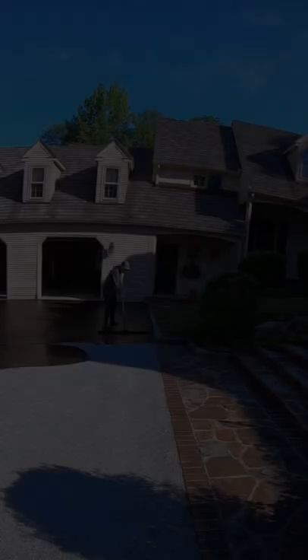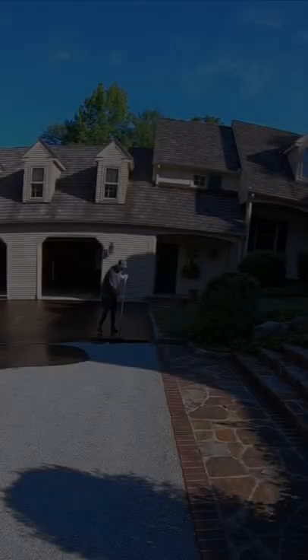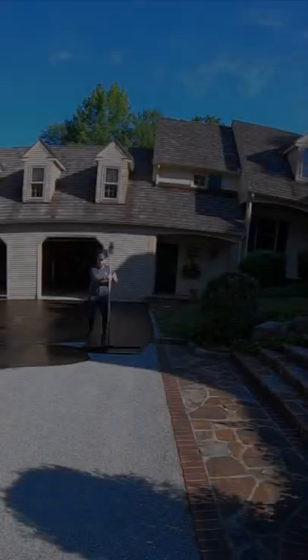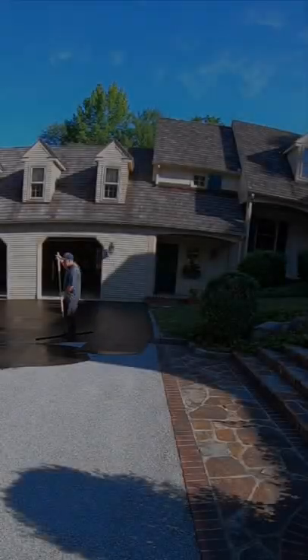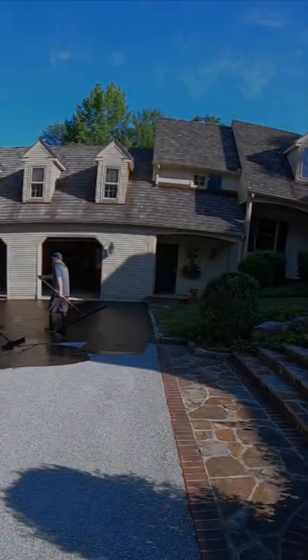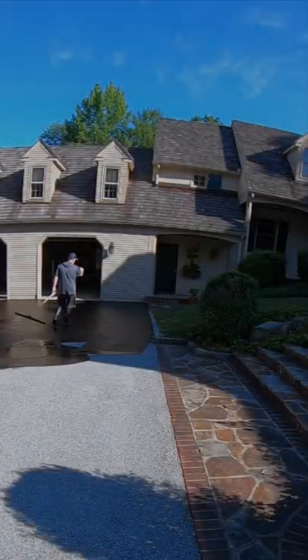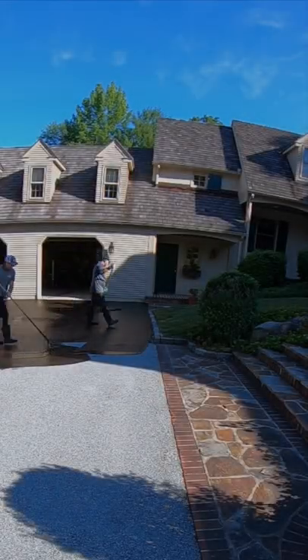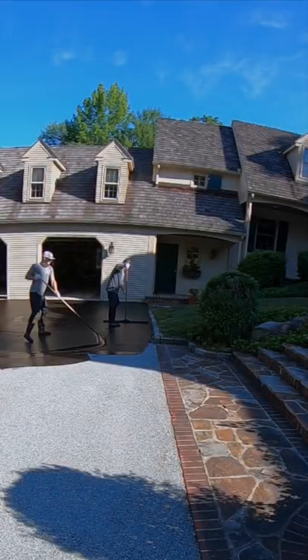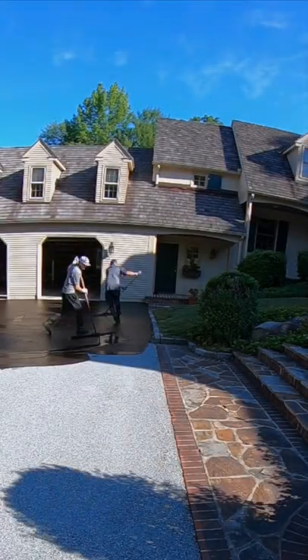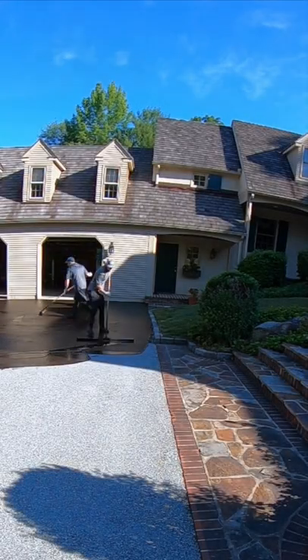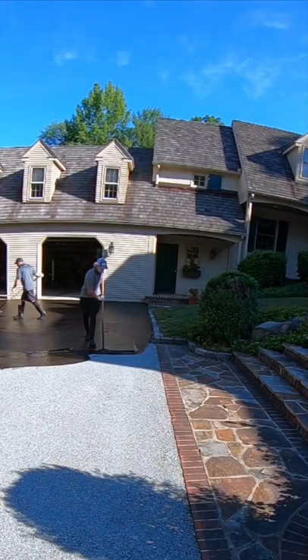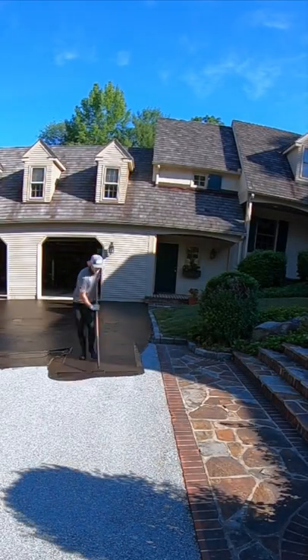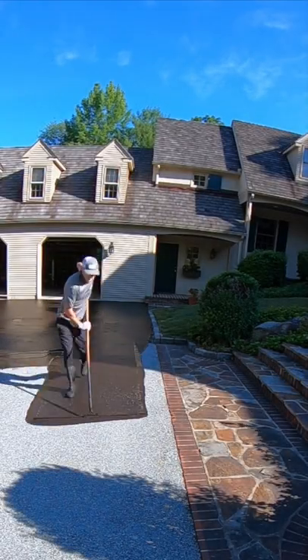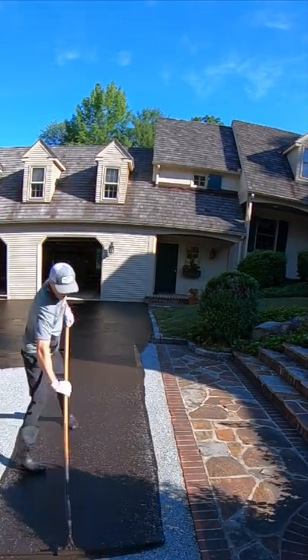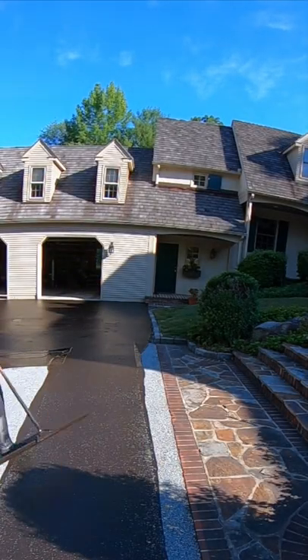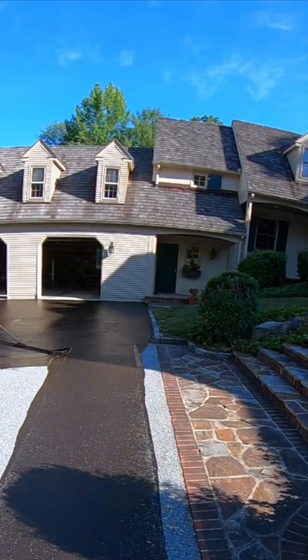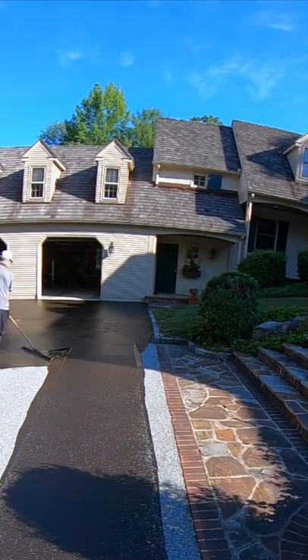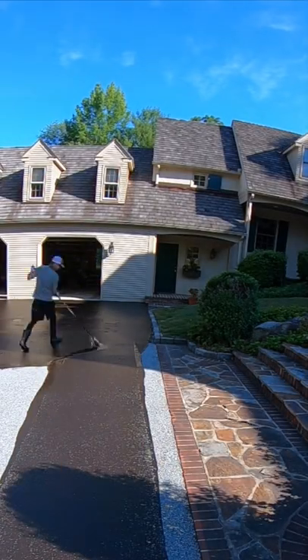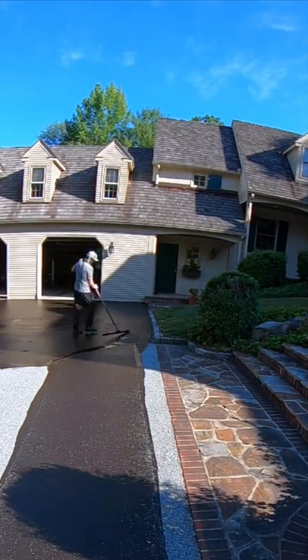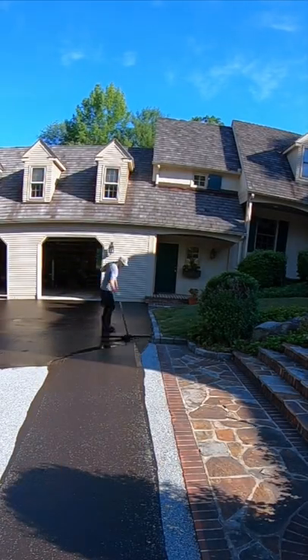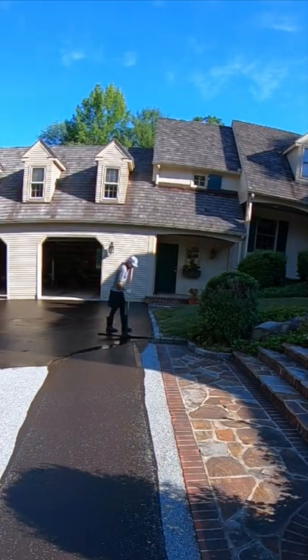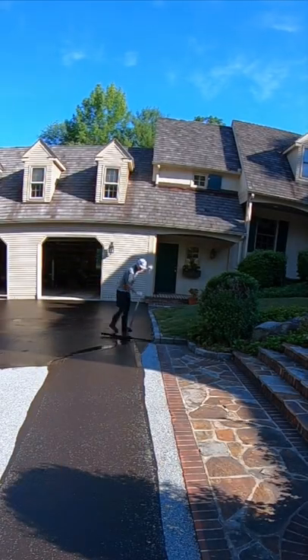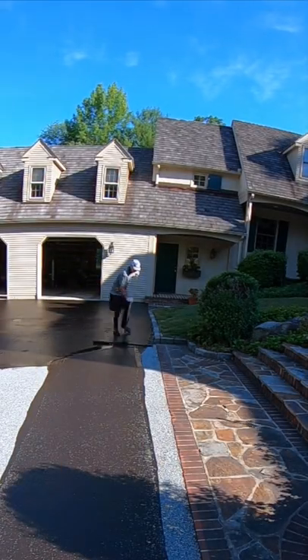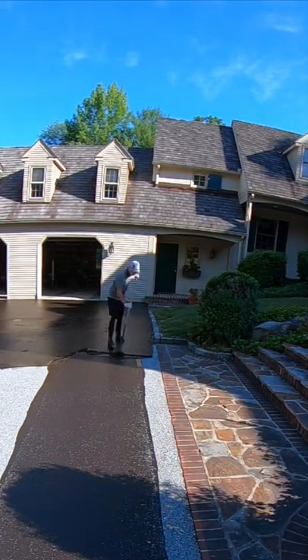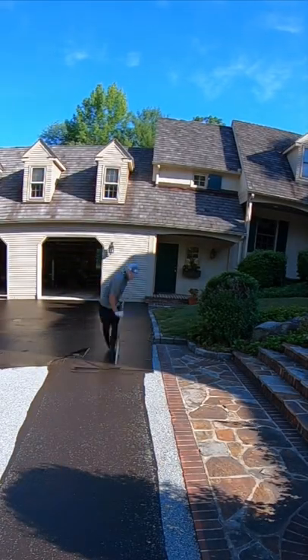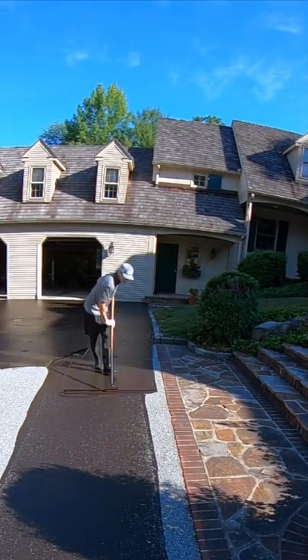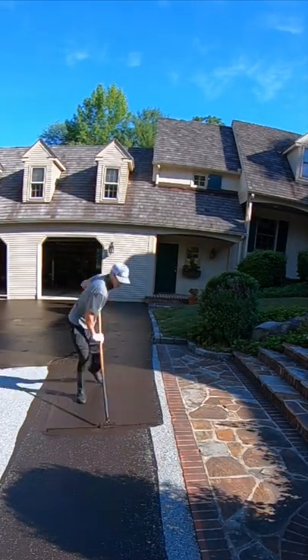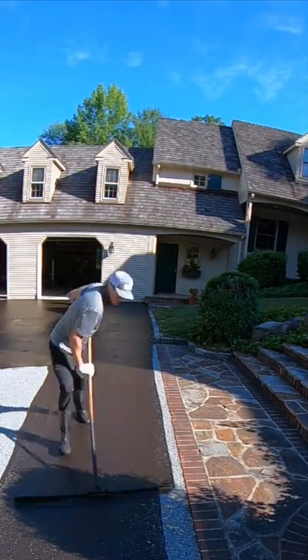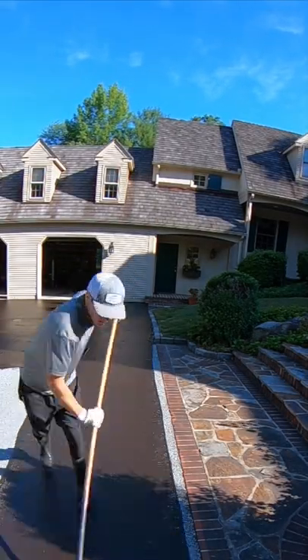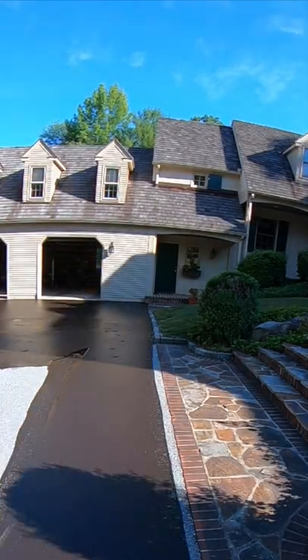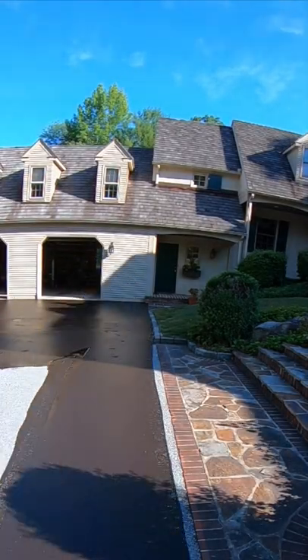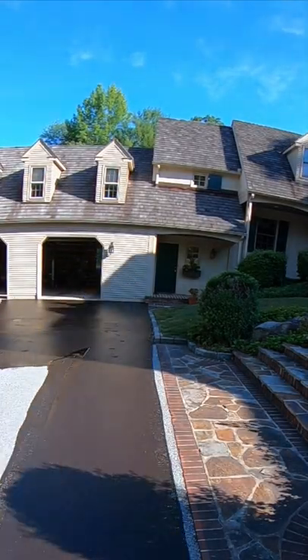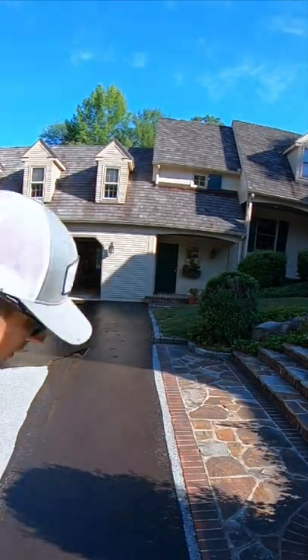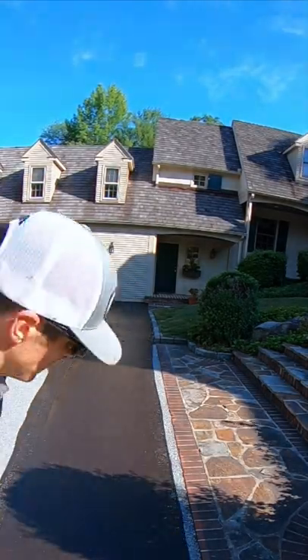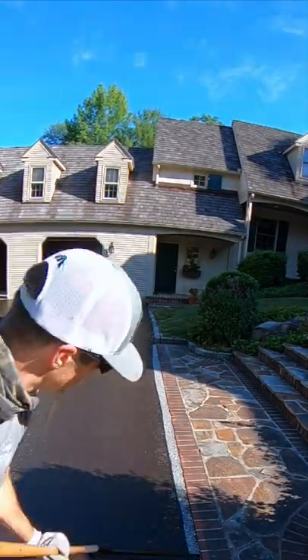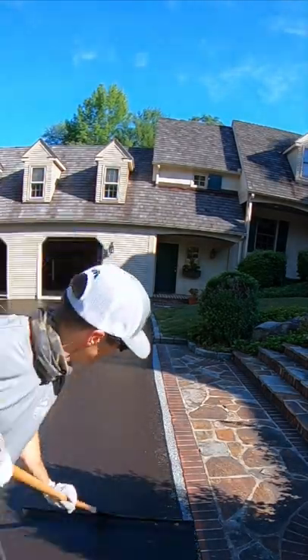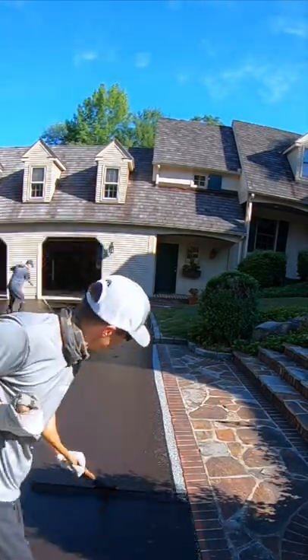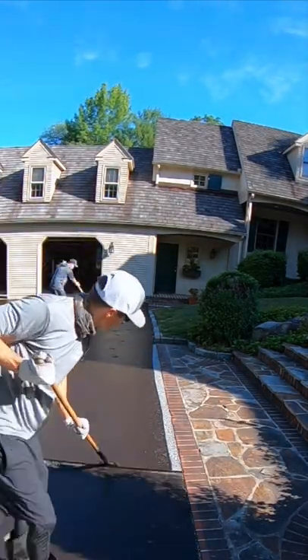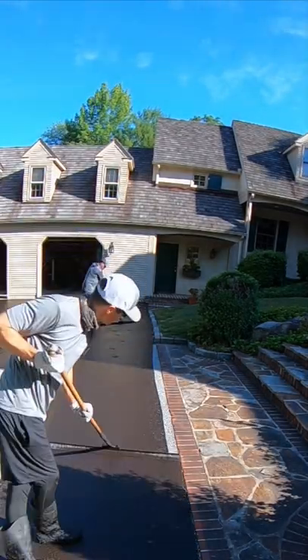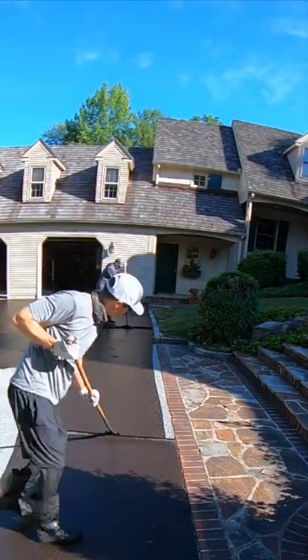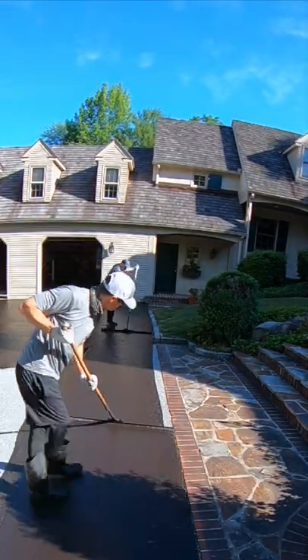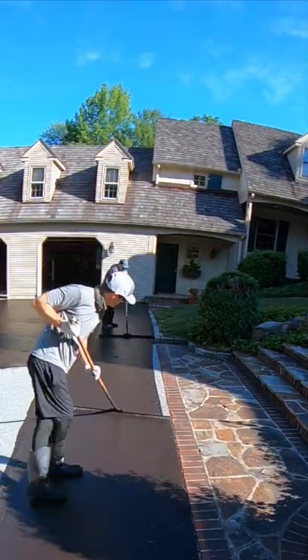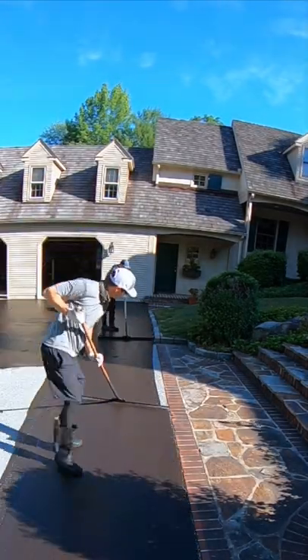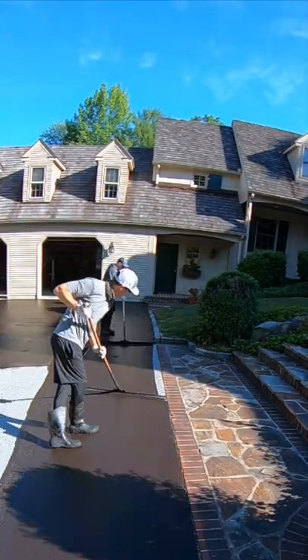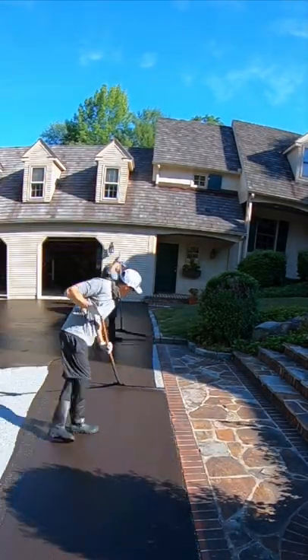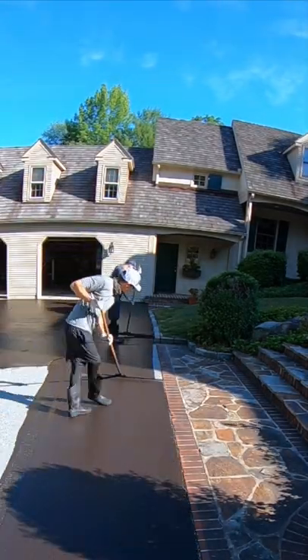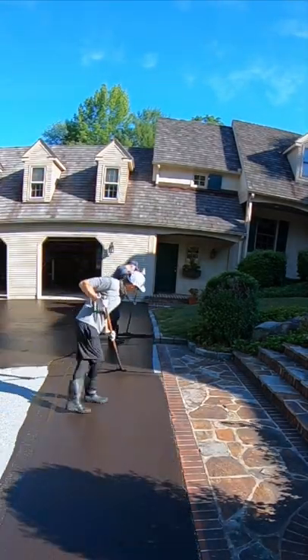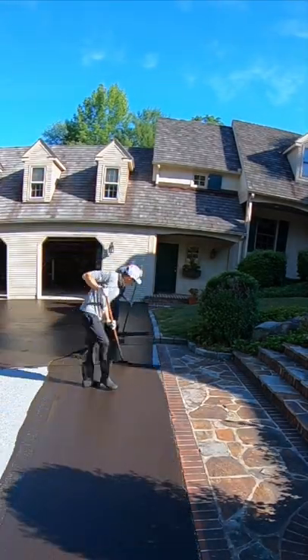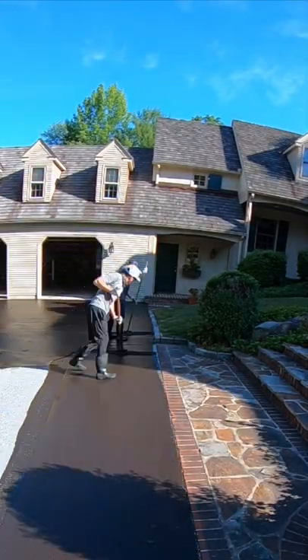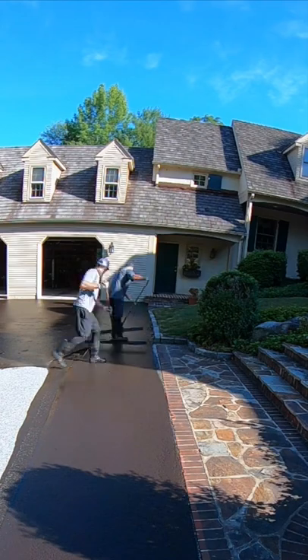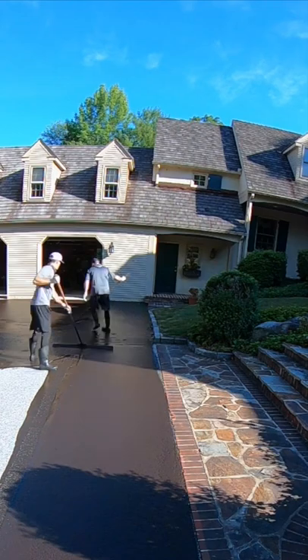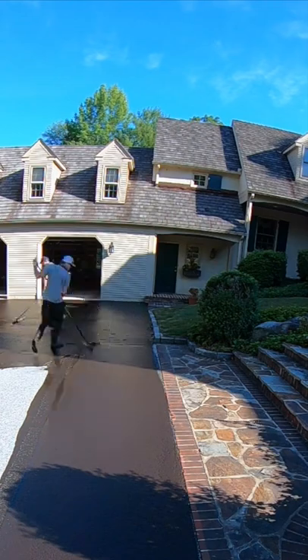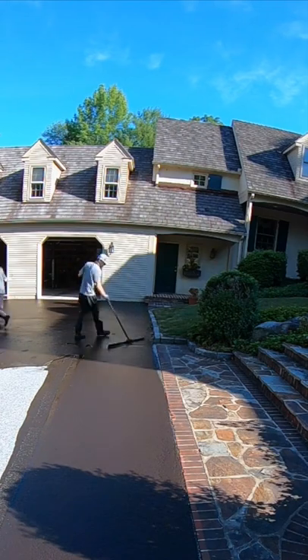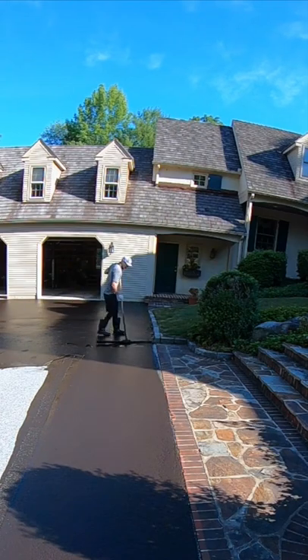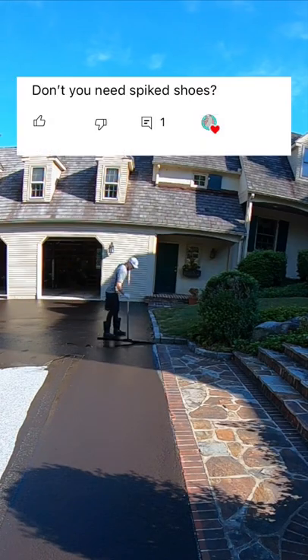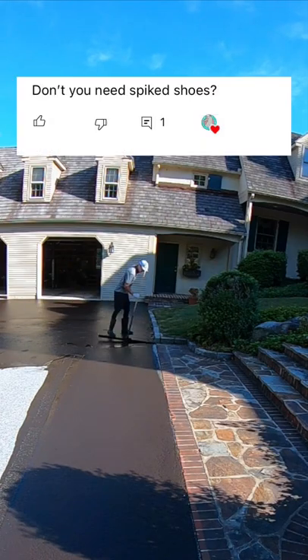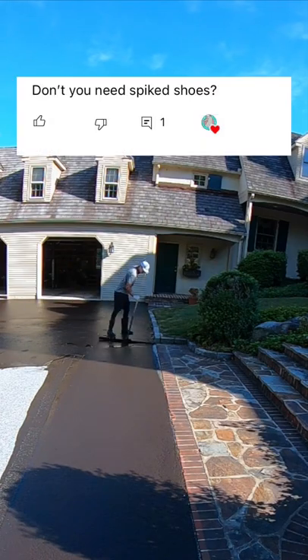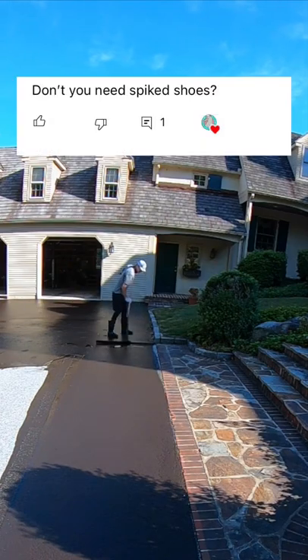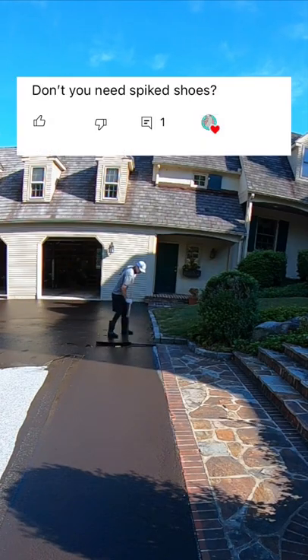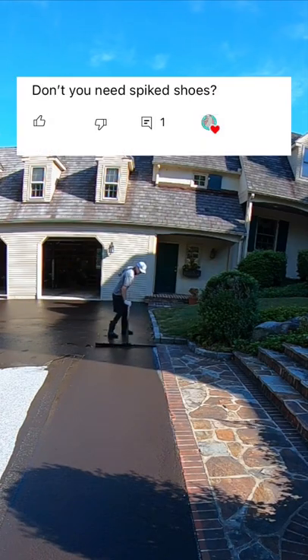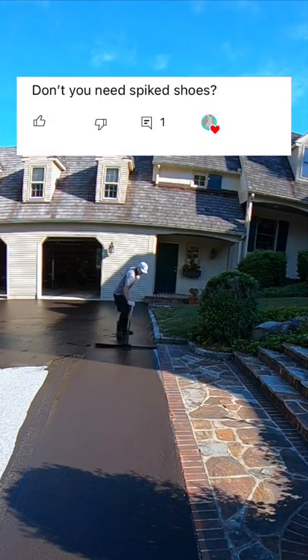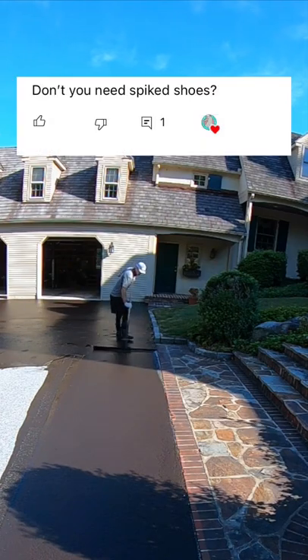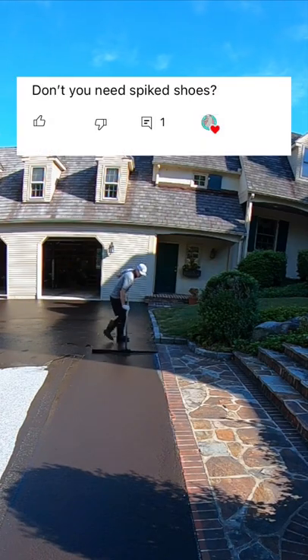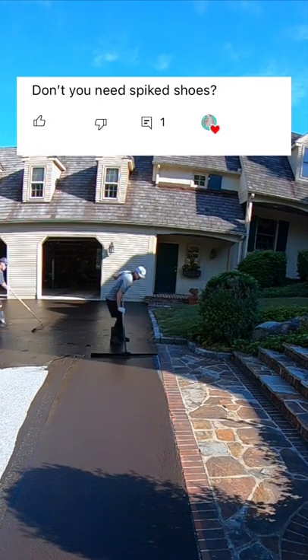Hey everyone, welcome back to the channel. I have some questions here regarding our footwear. First question is, don't you need spiked shoes?